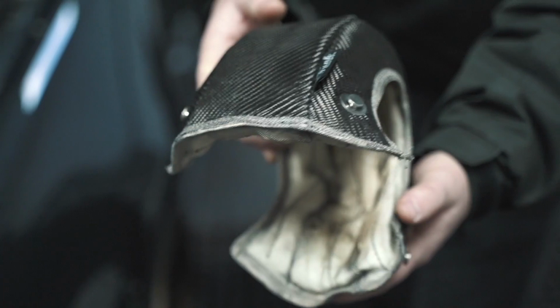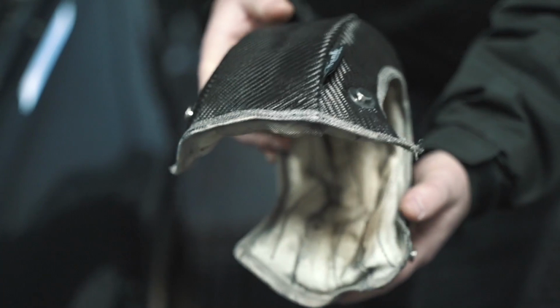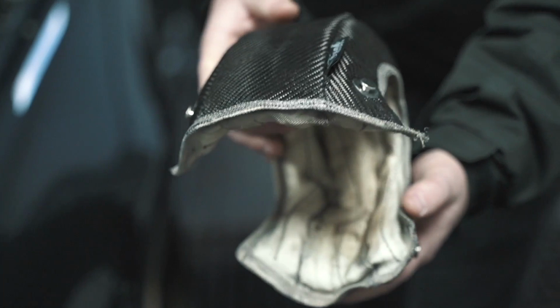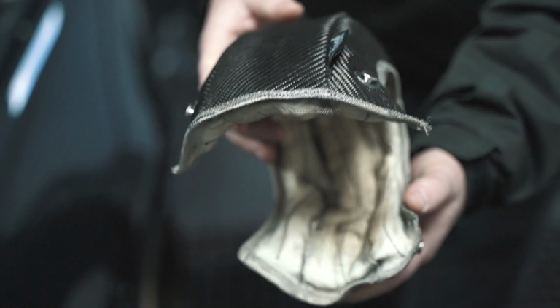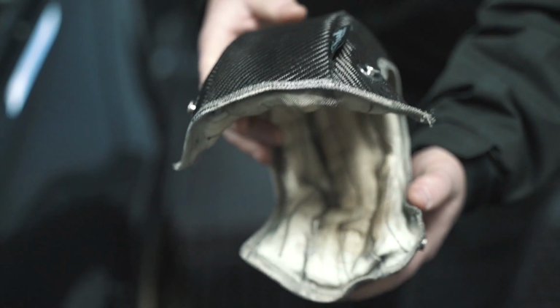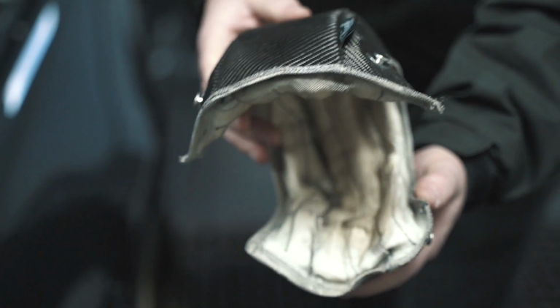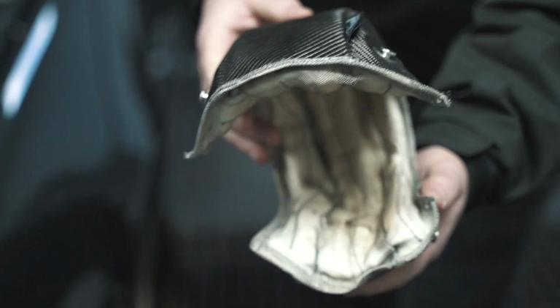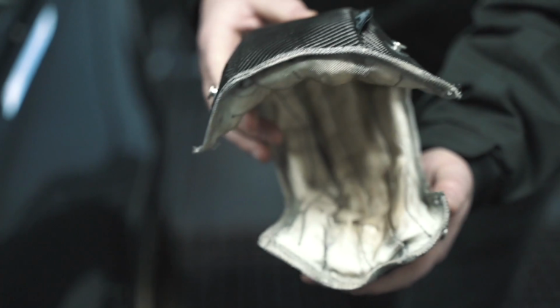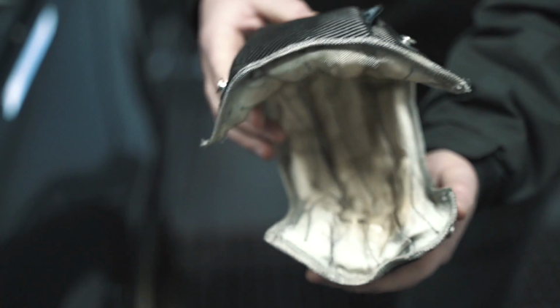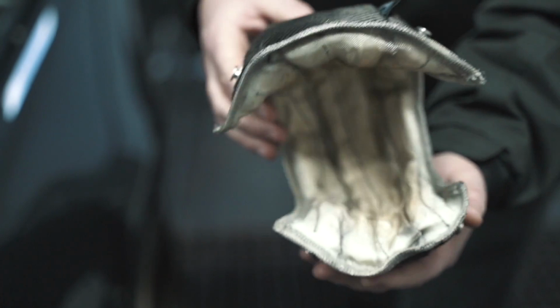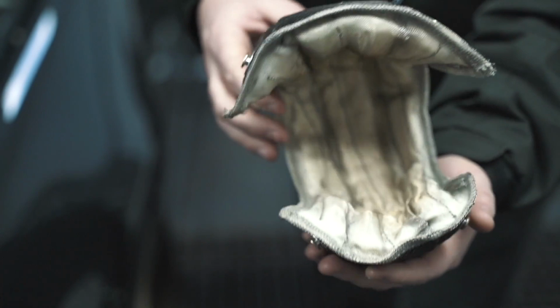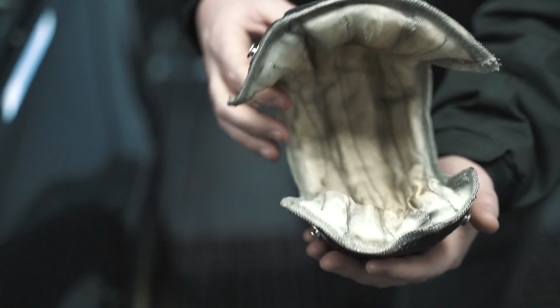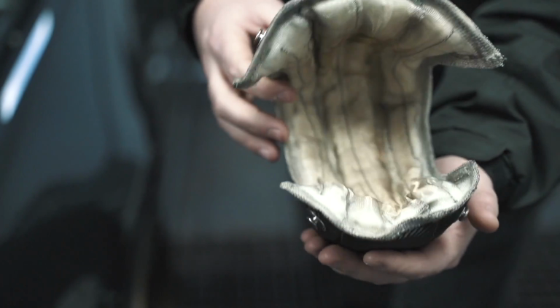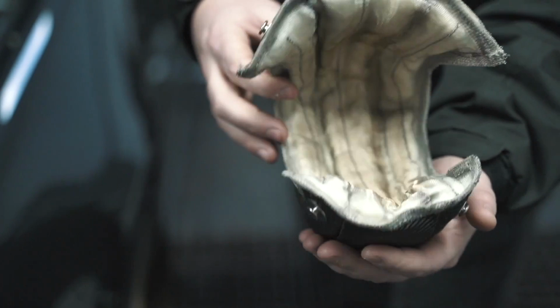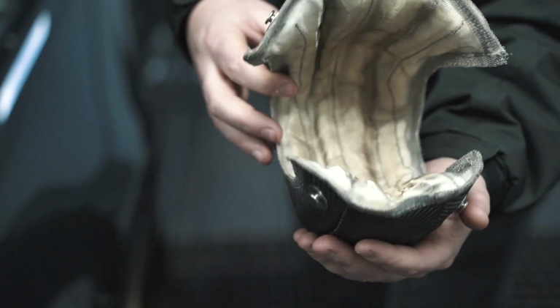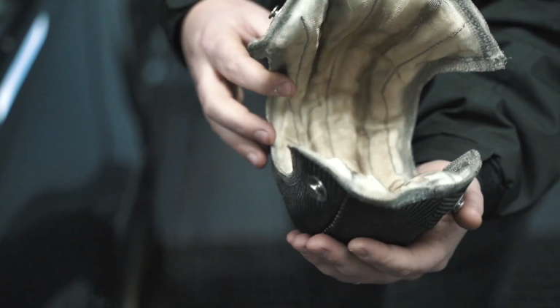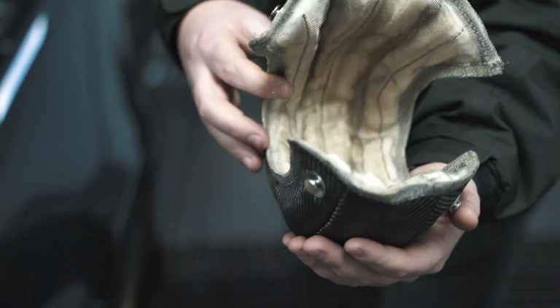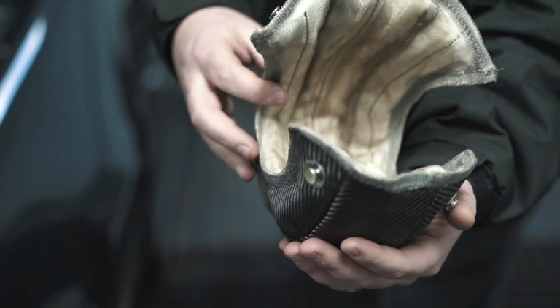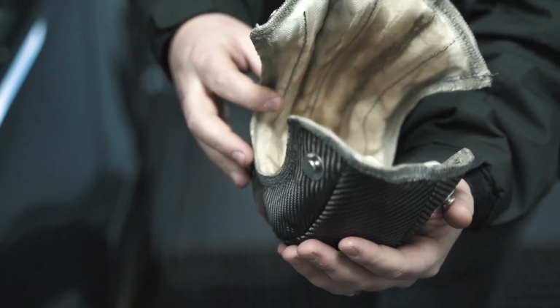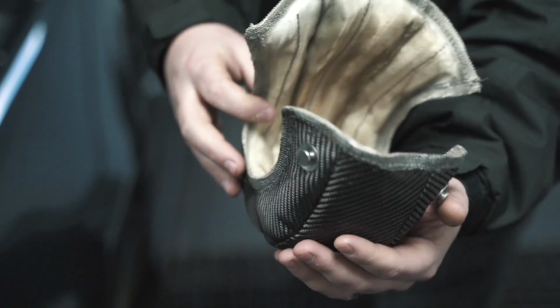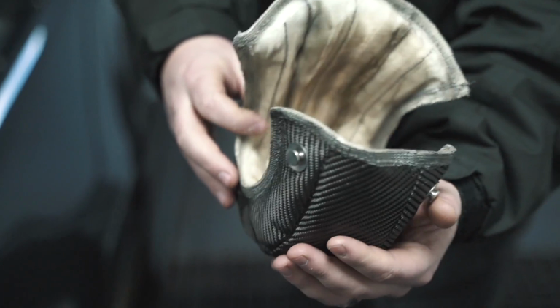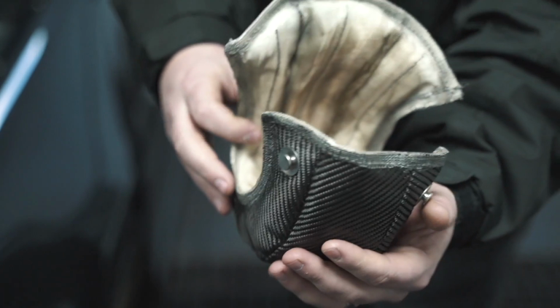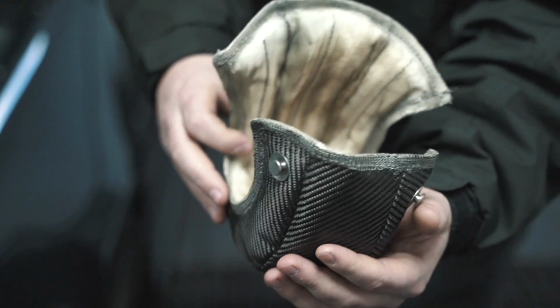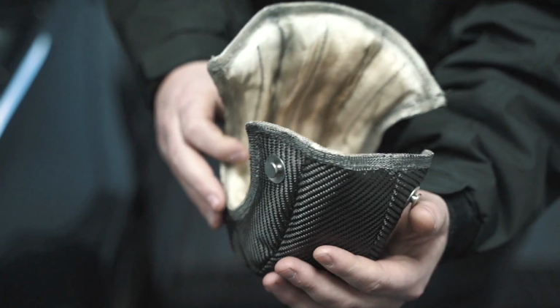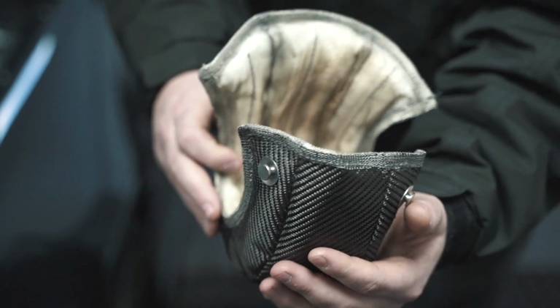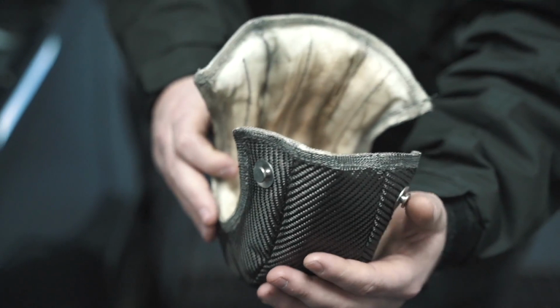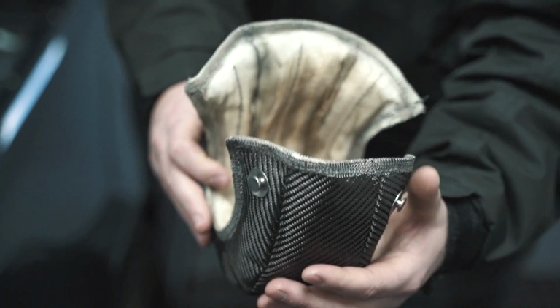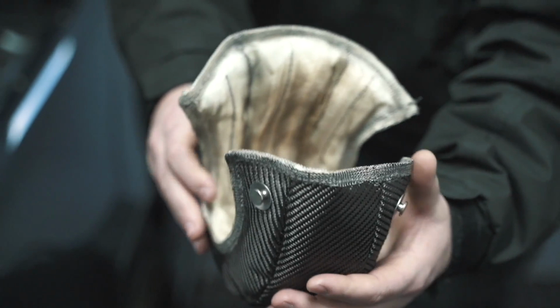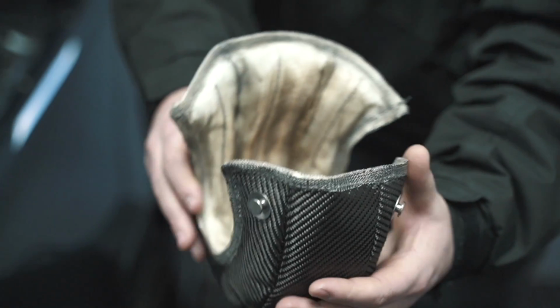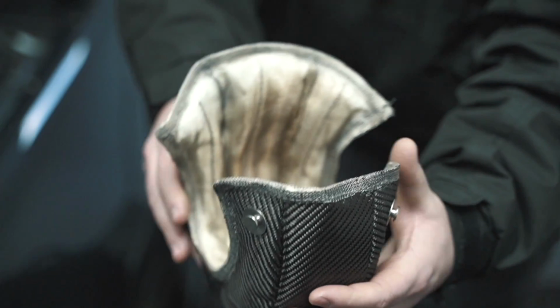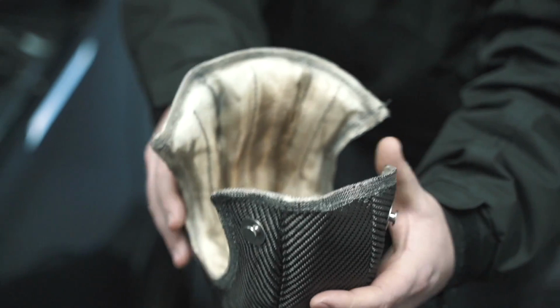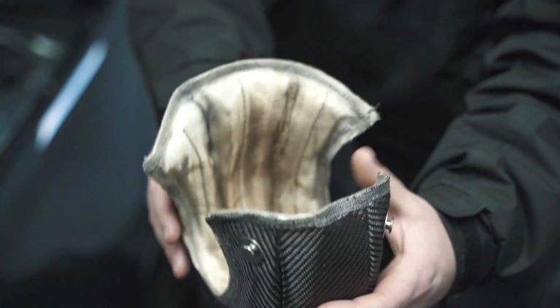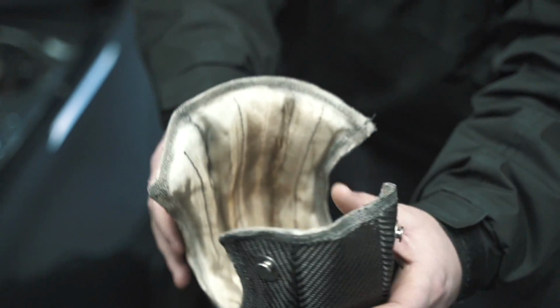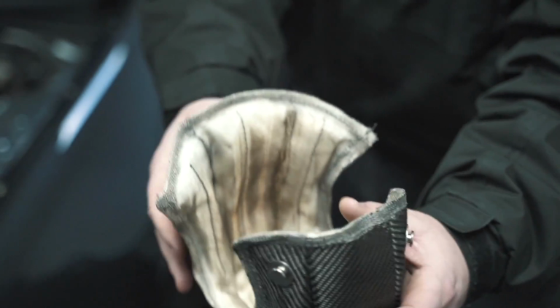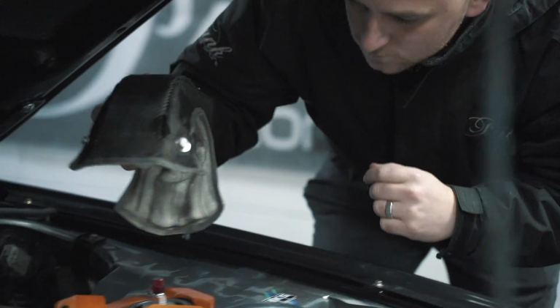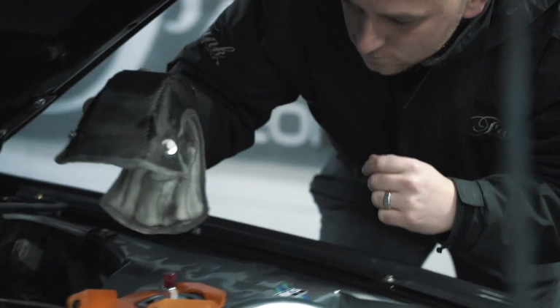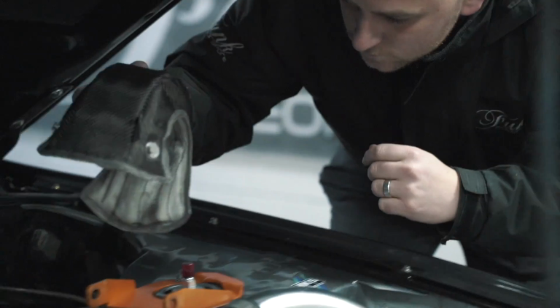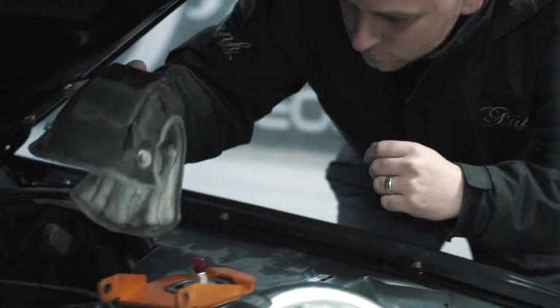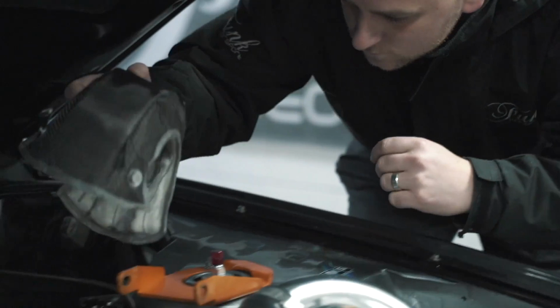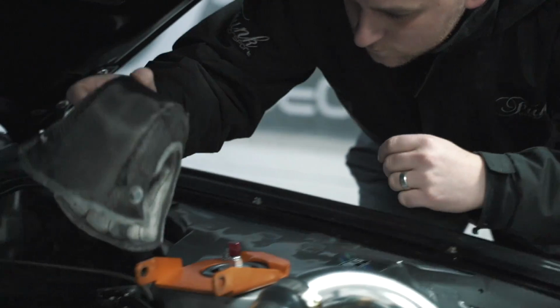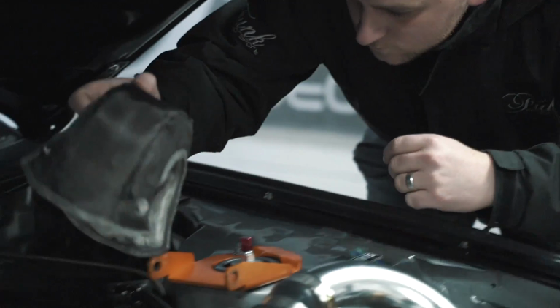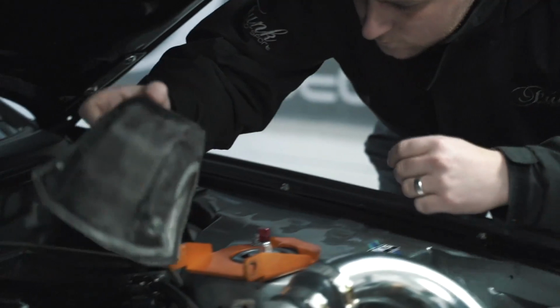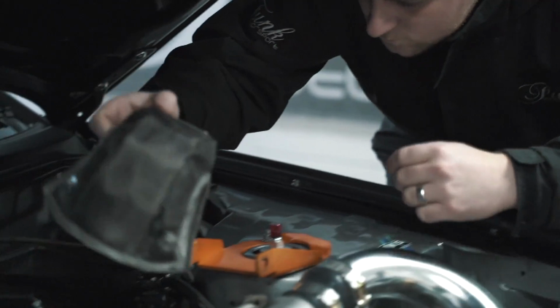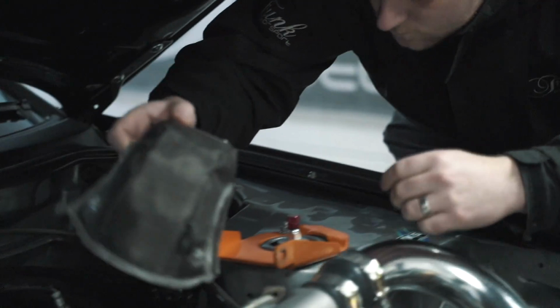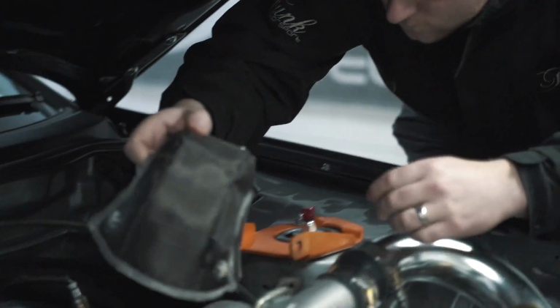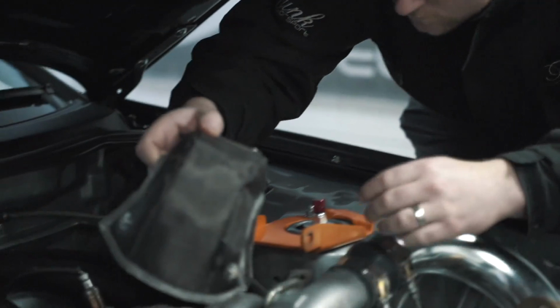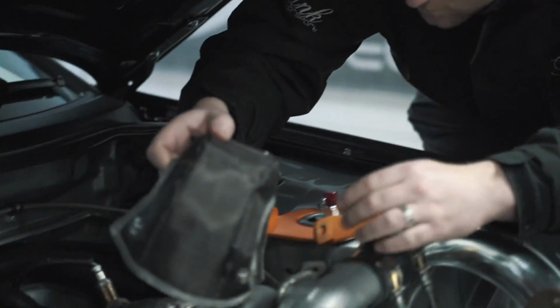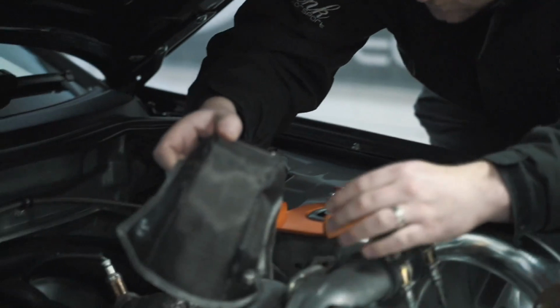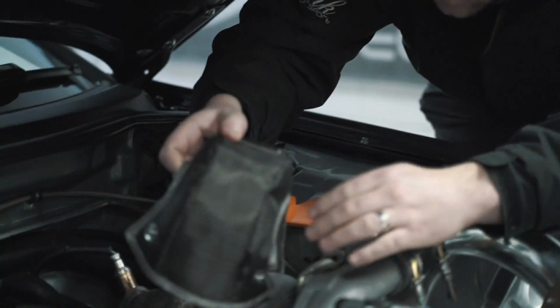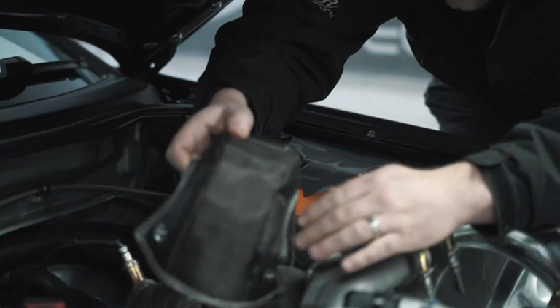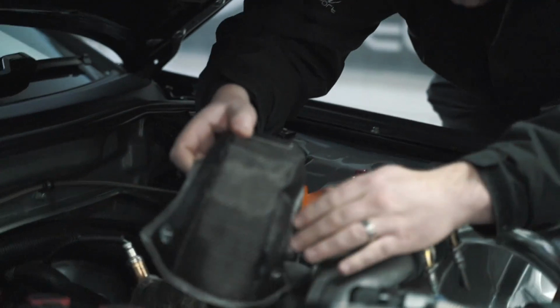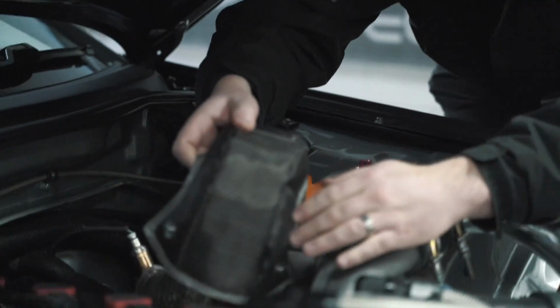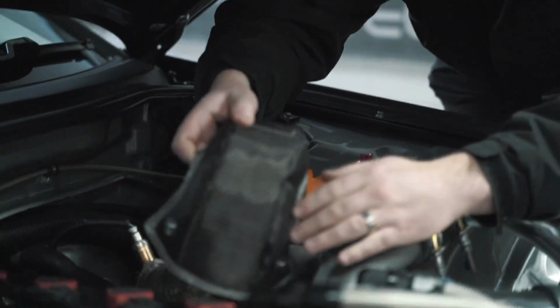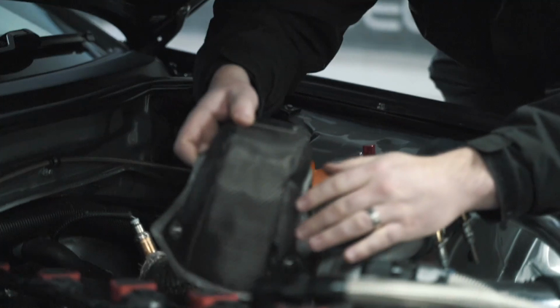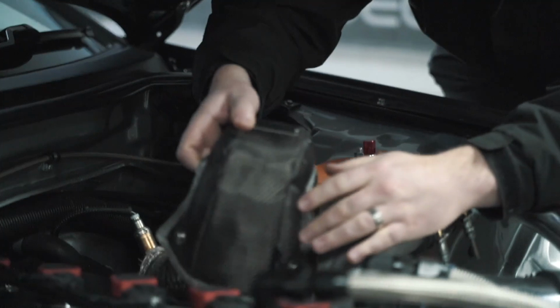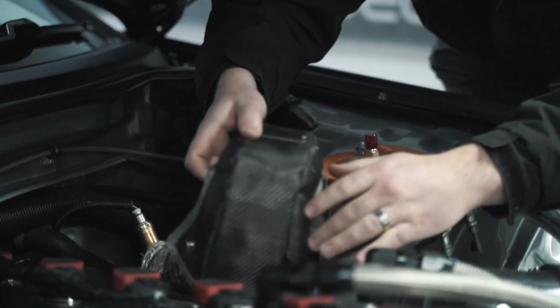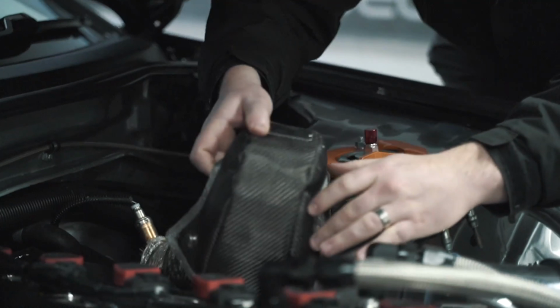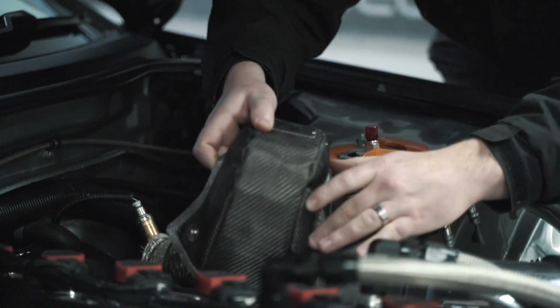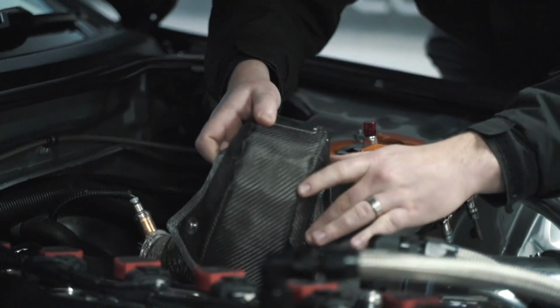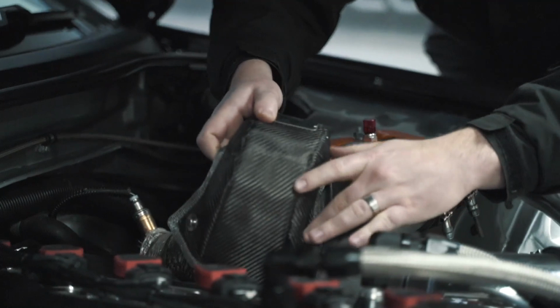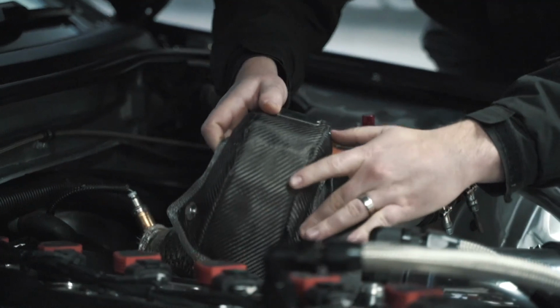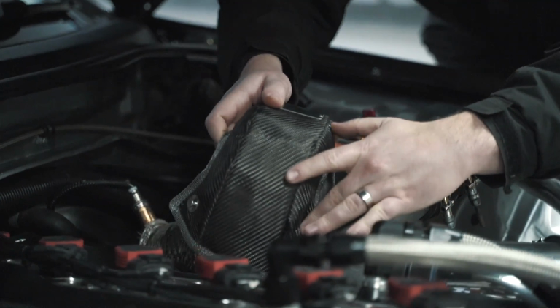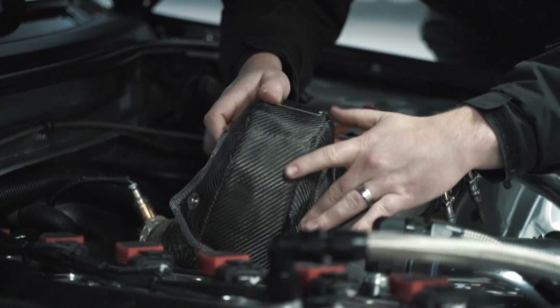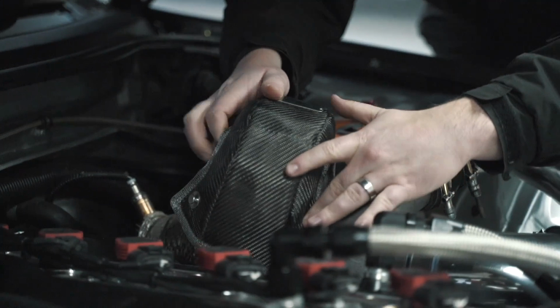Once removed, you can see that the turbo blanket keeps its shape and remains intact, ready for refit — or in our case, the next dyno run.